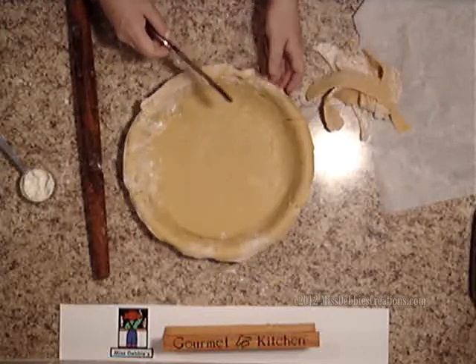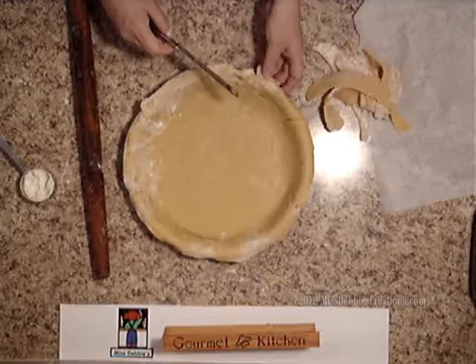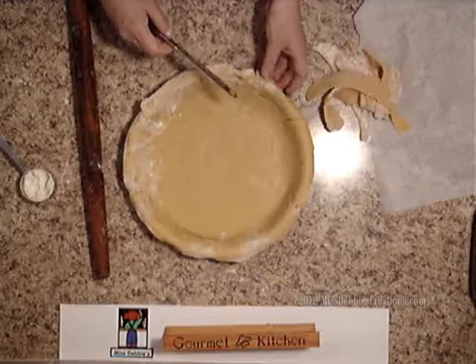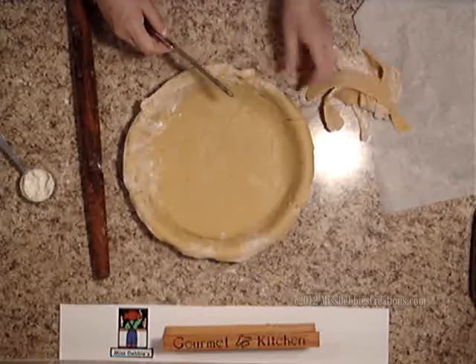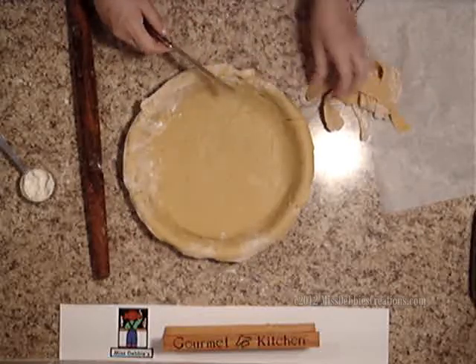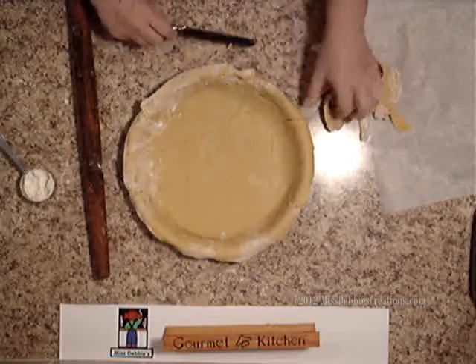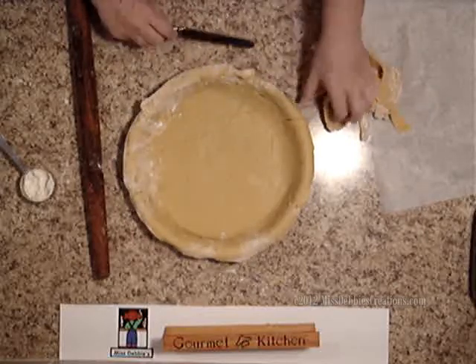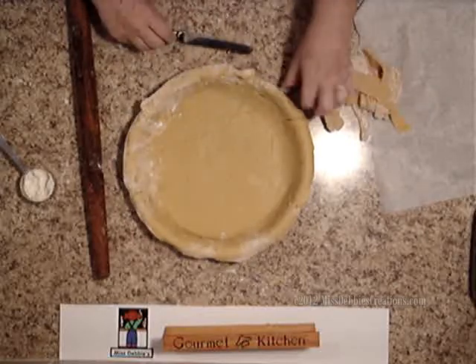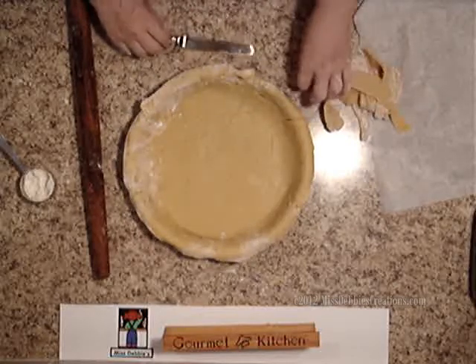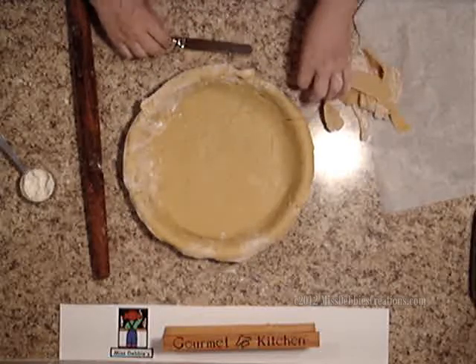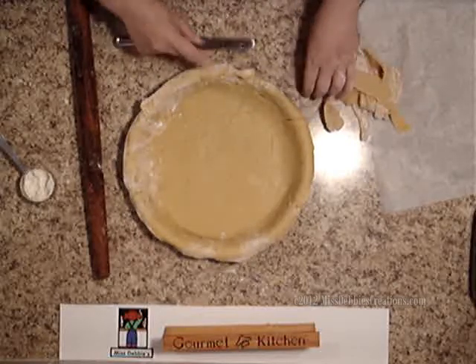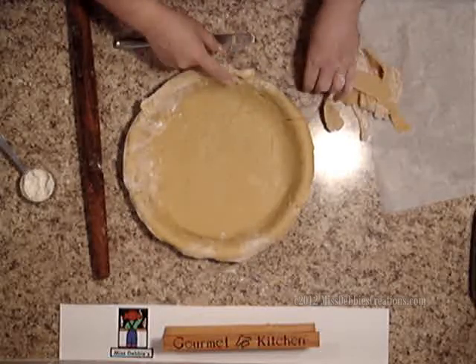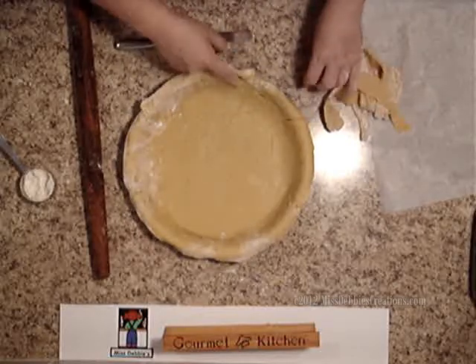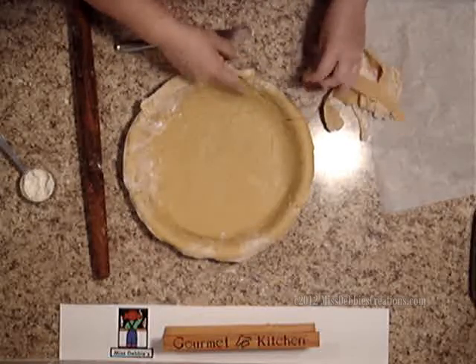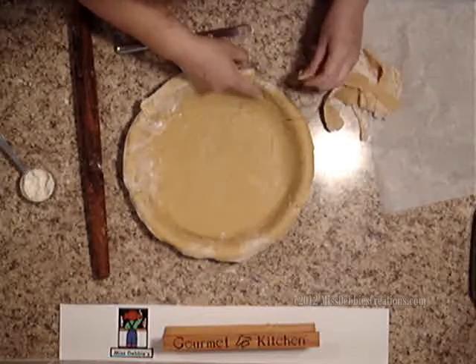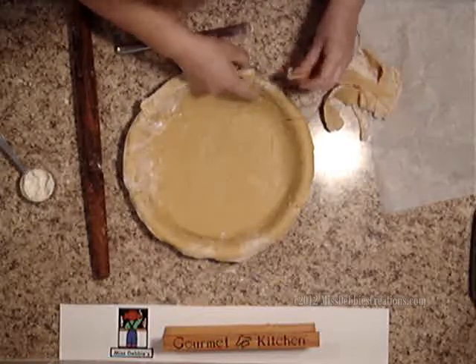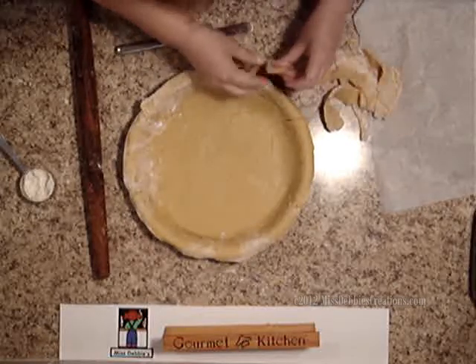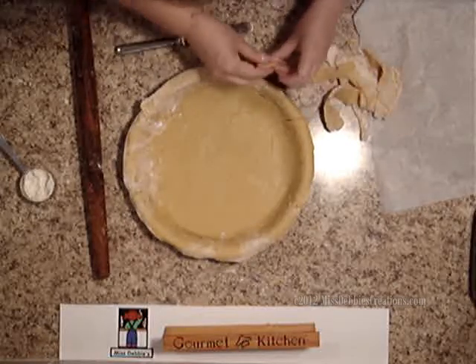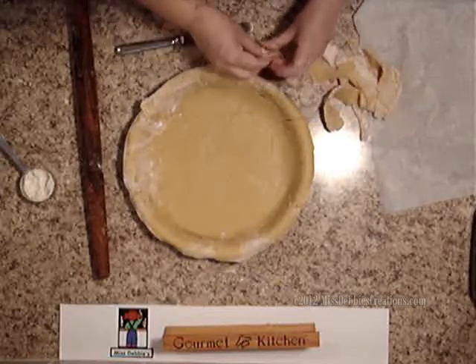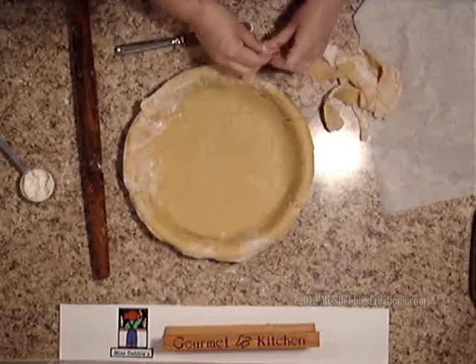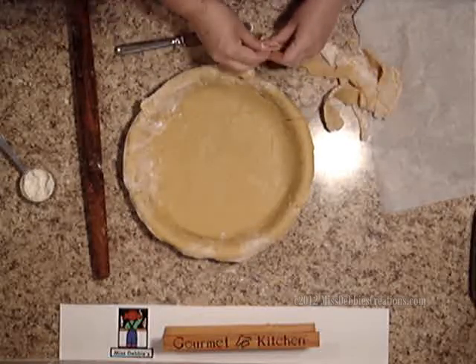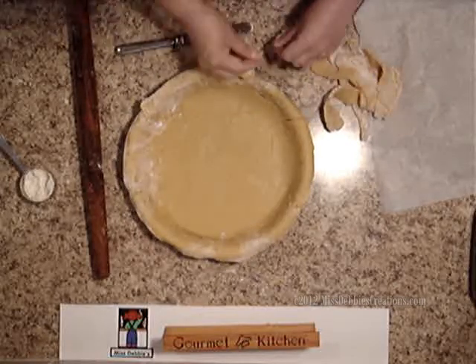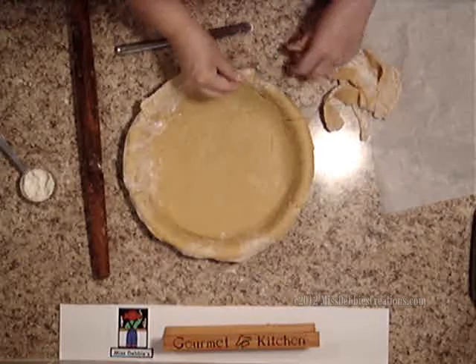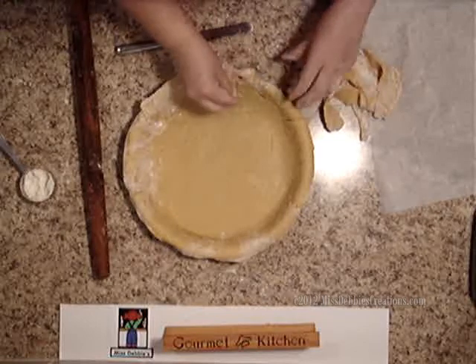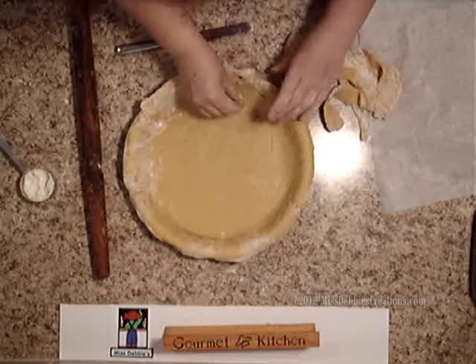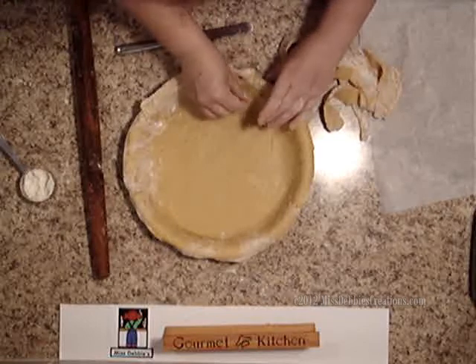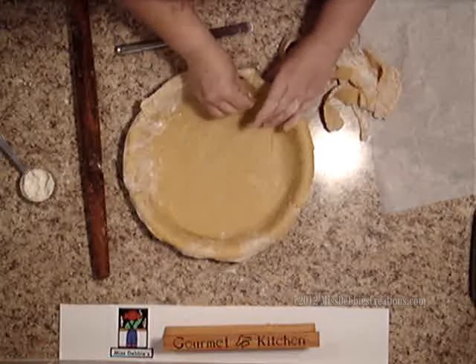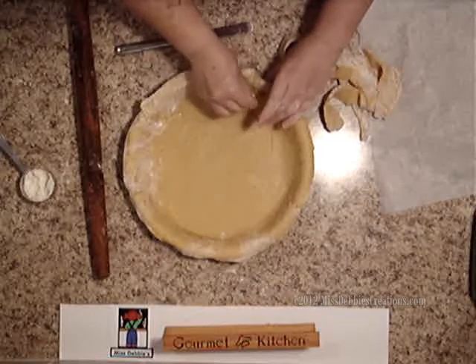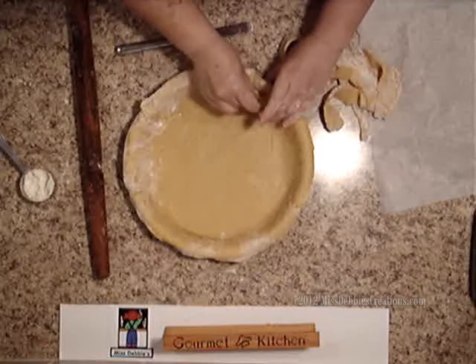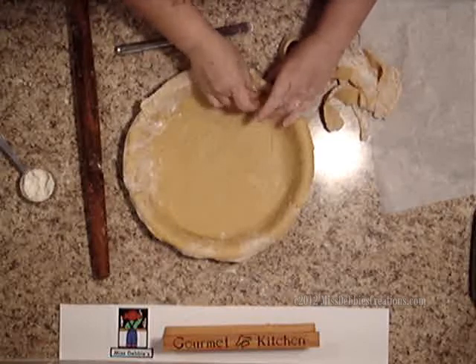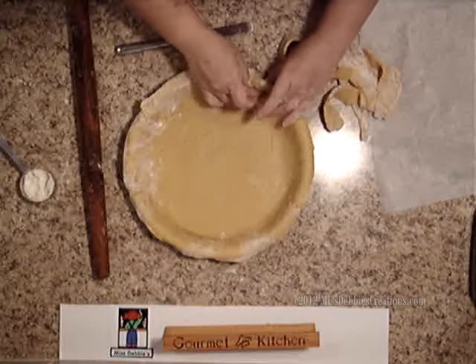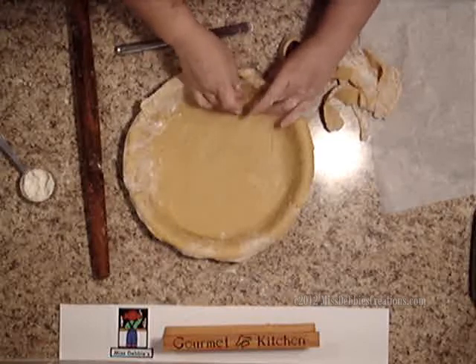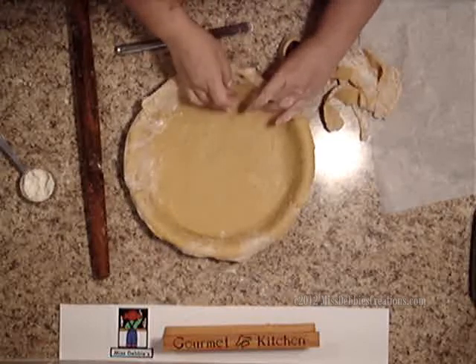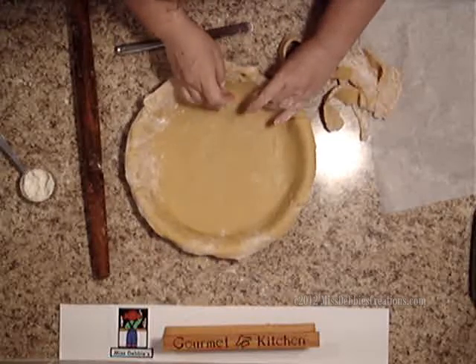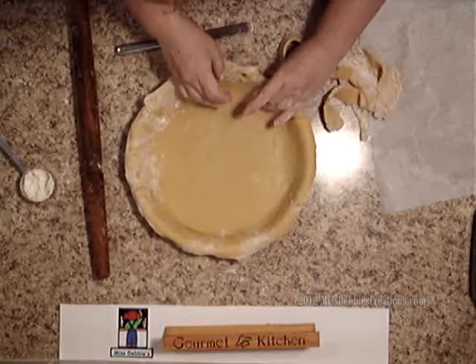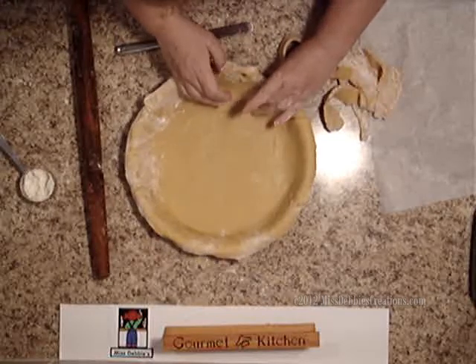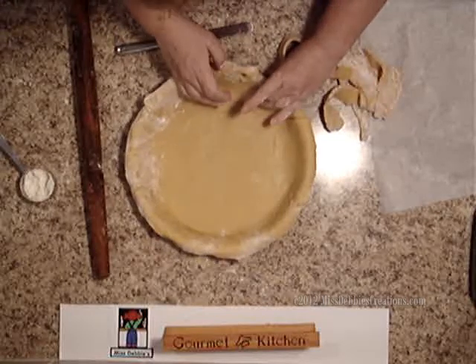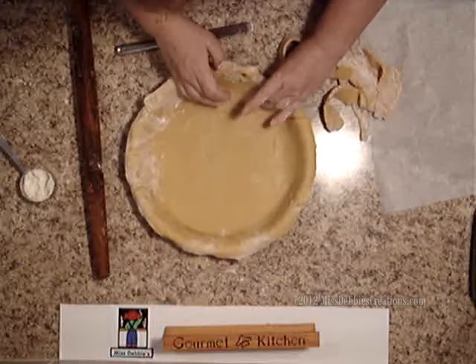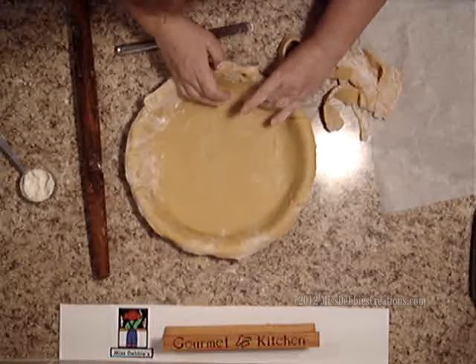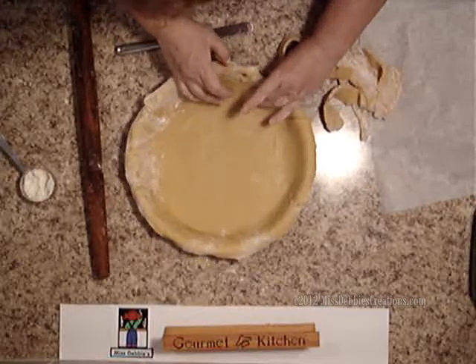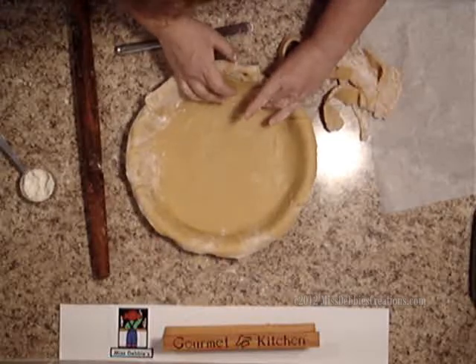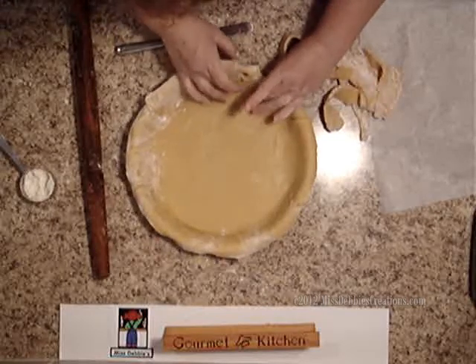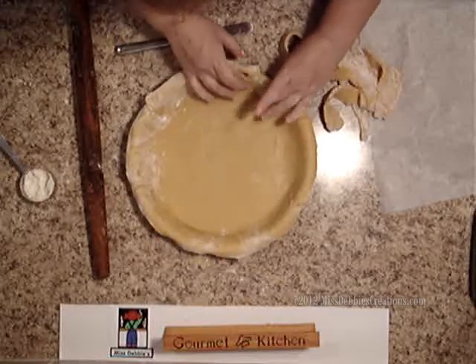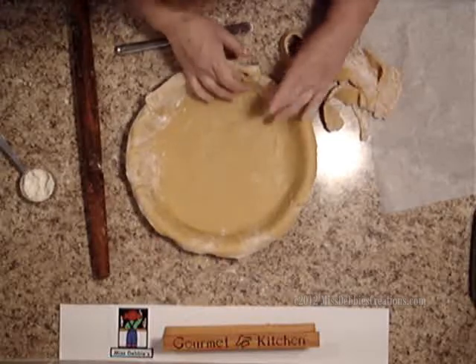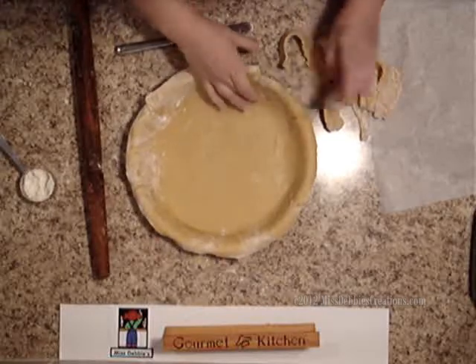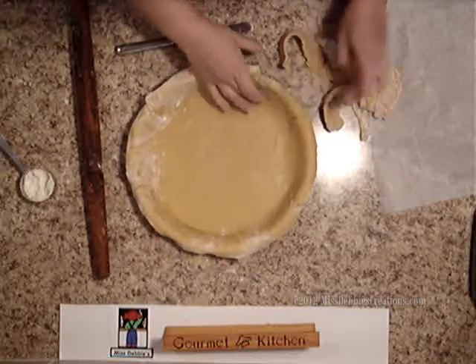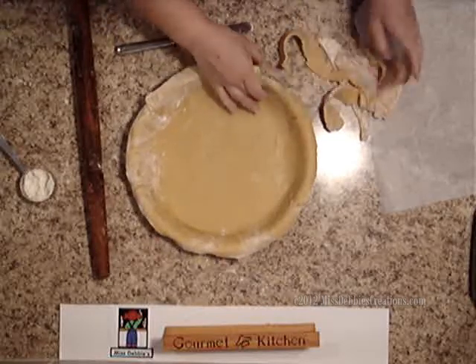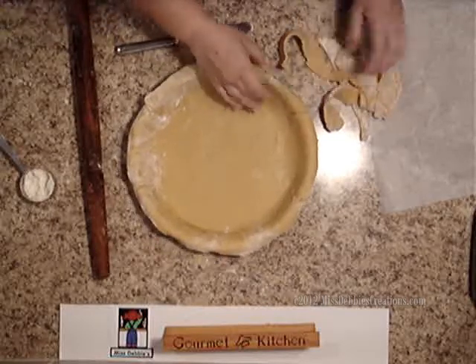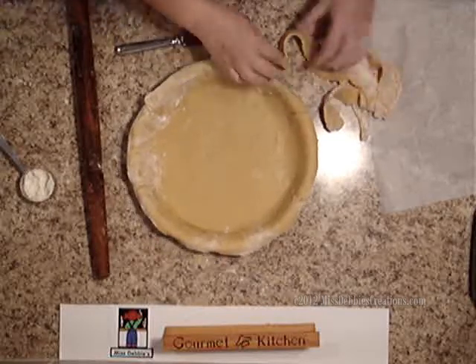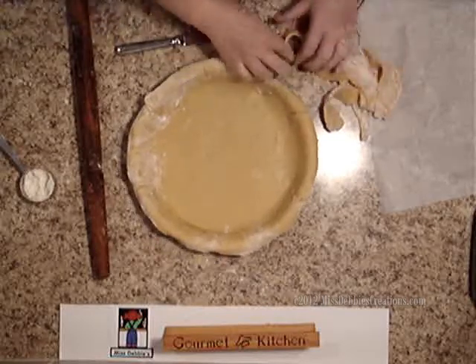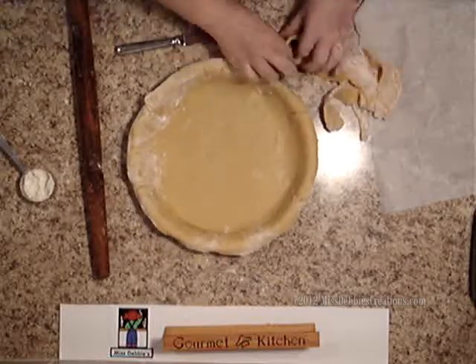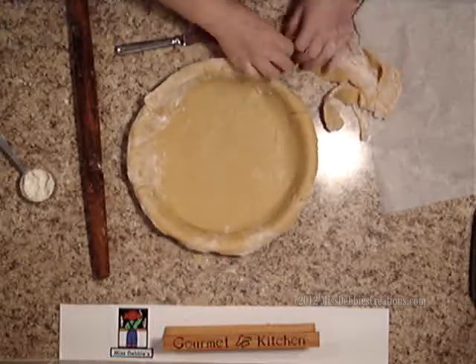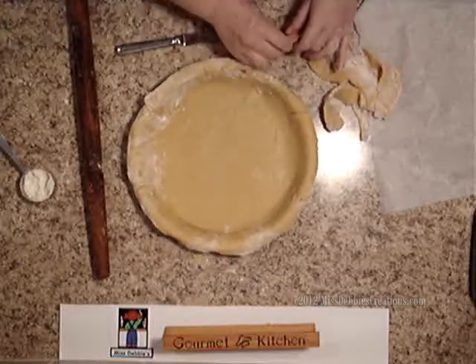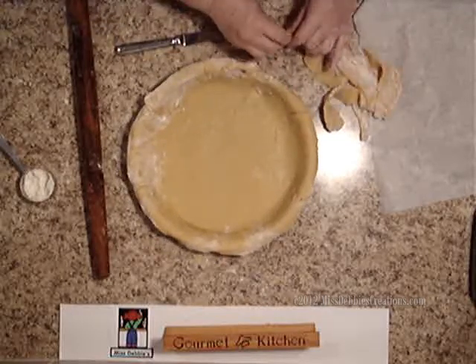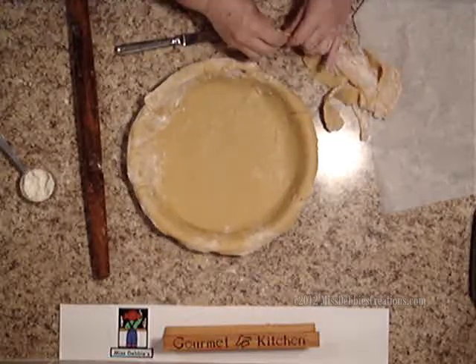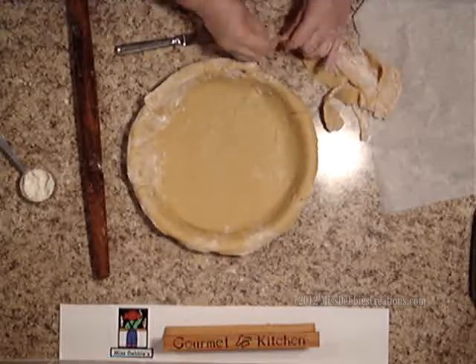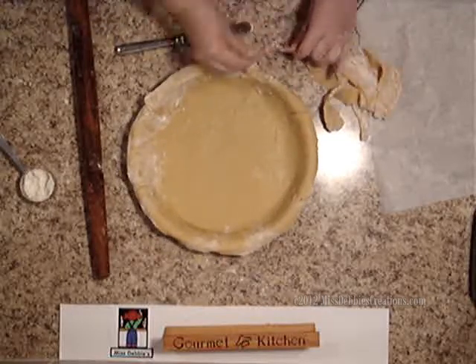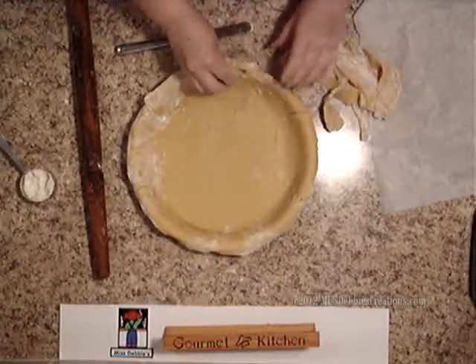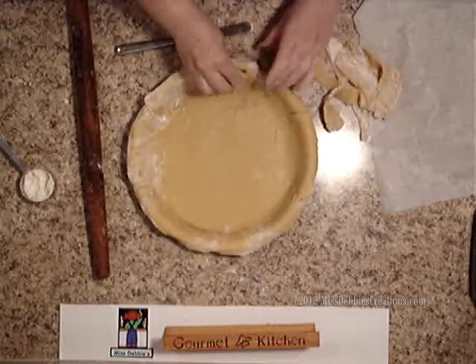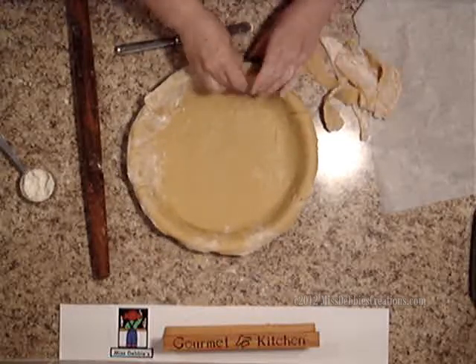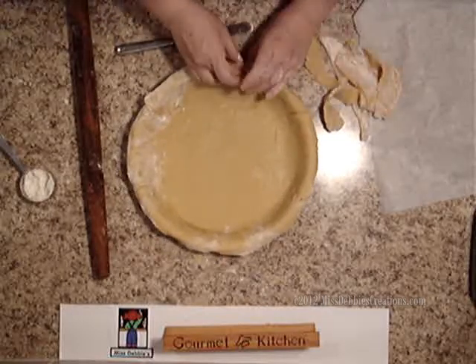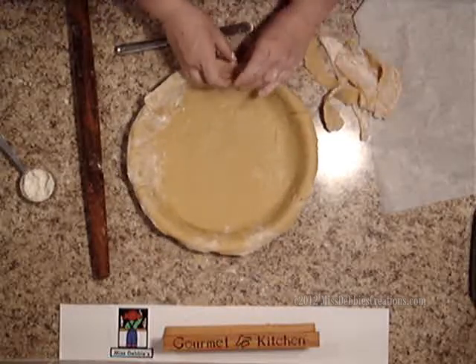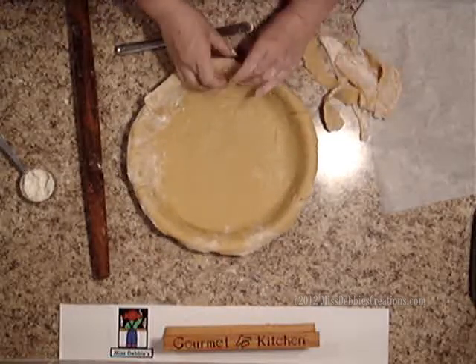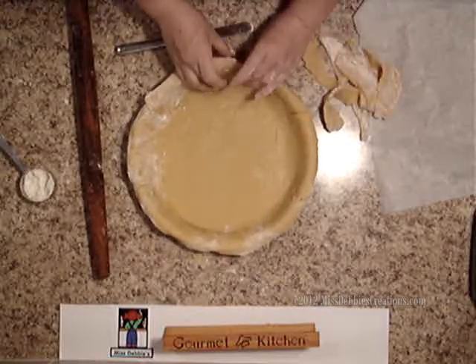There's a little spot here with little holes, so I'm just going to patch it. And there's one right here too — I'll just patch that.